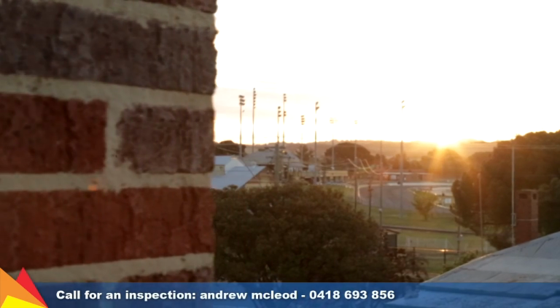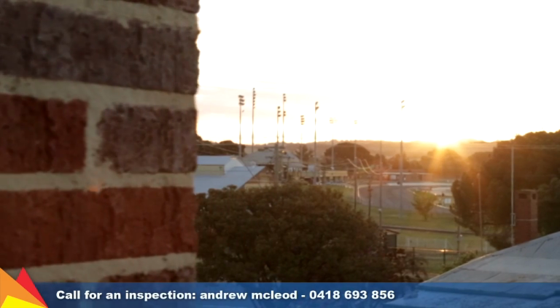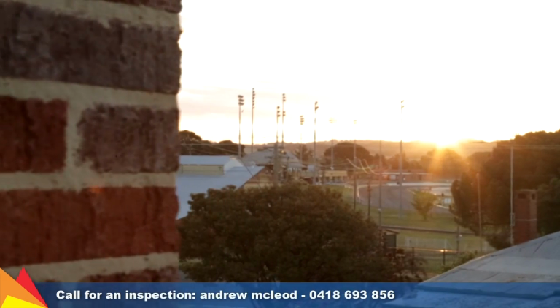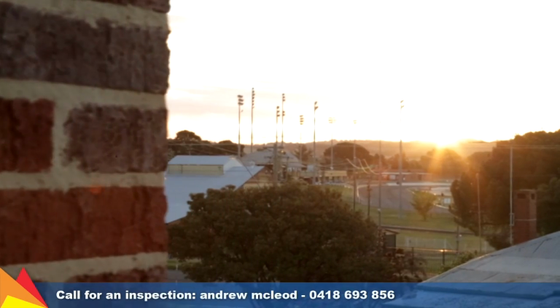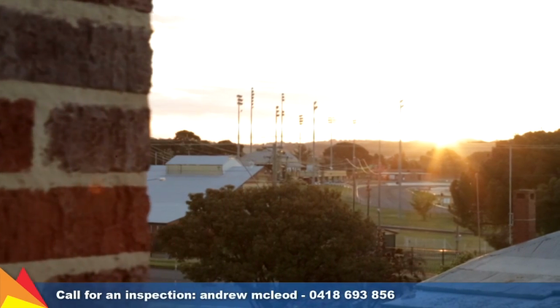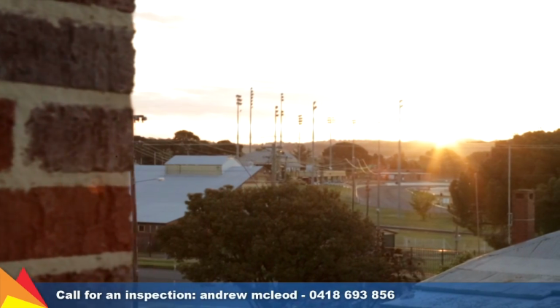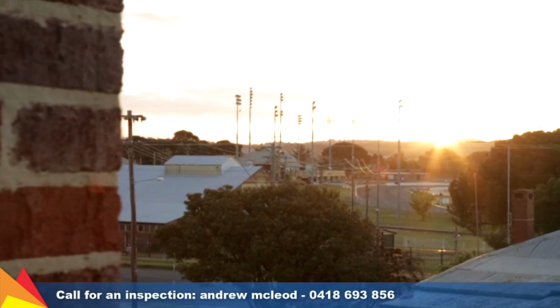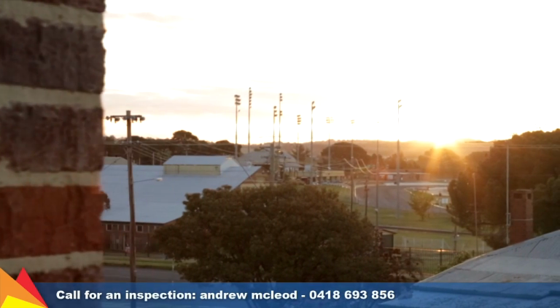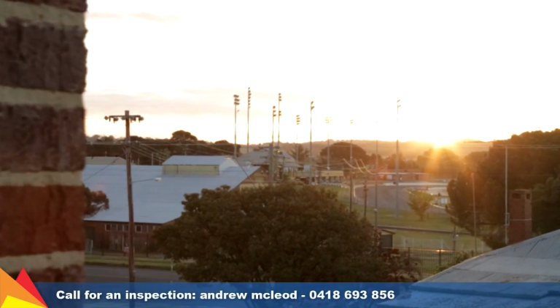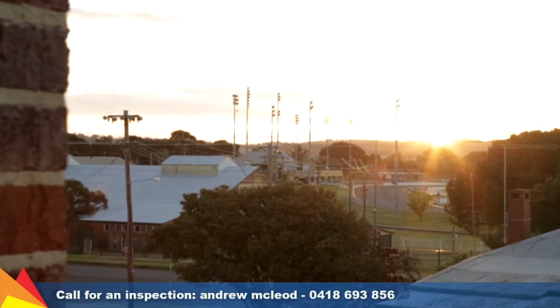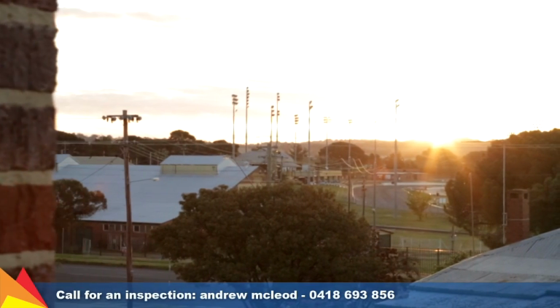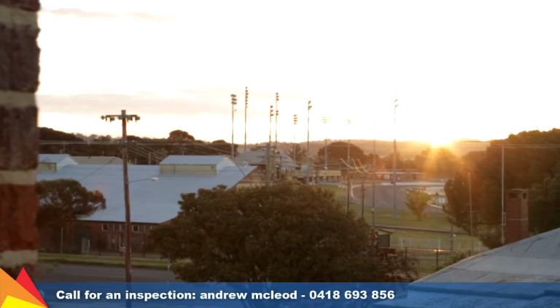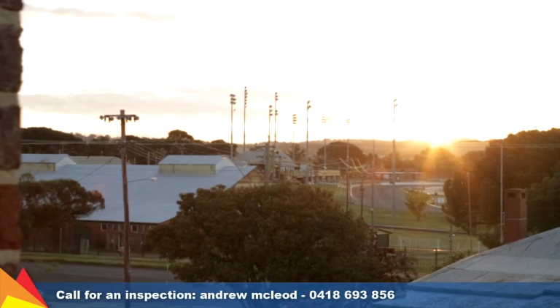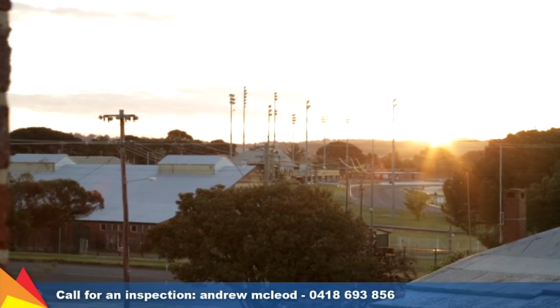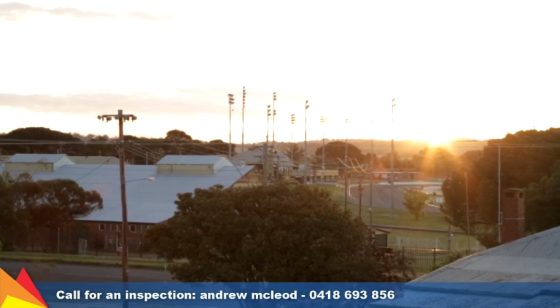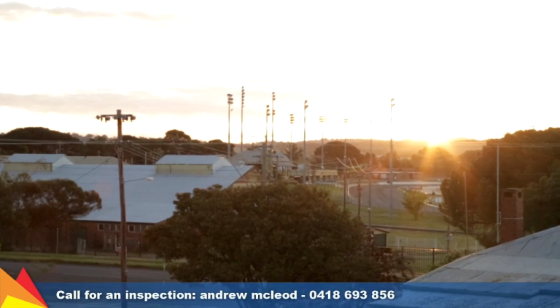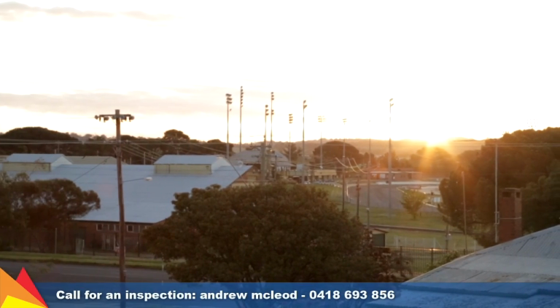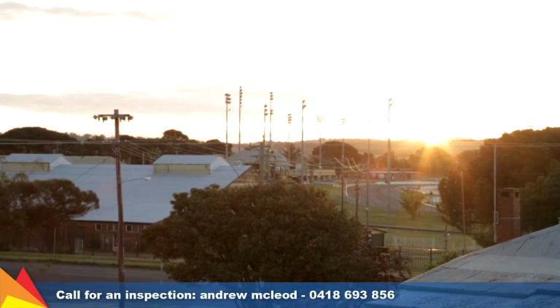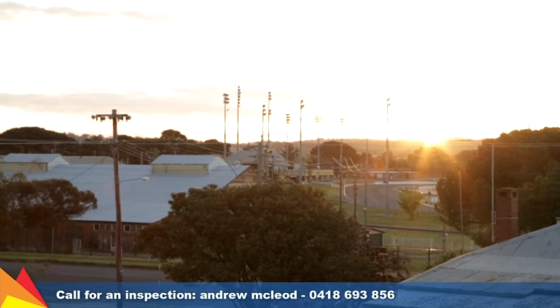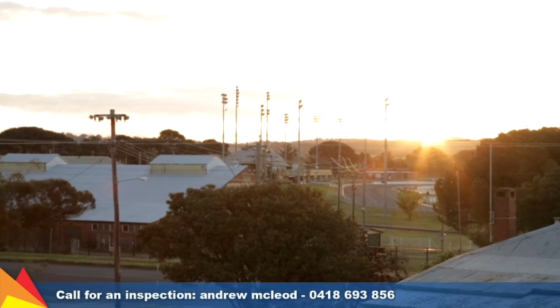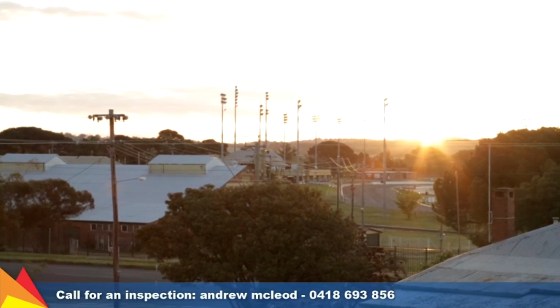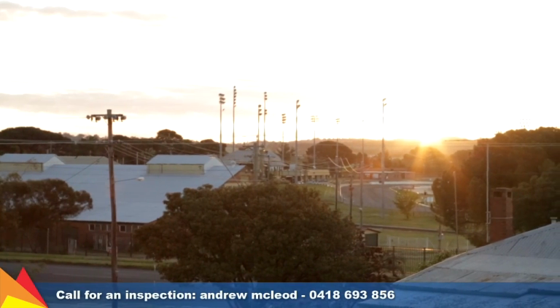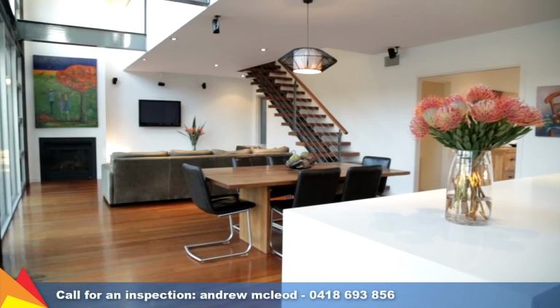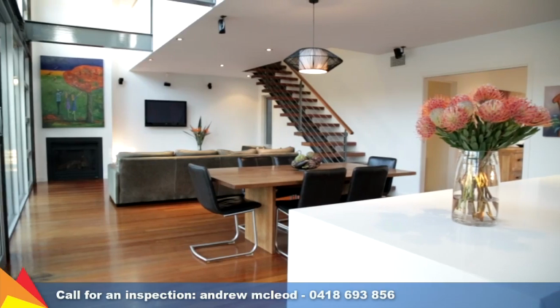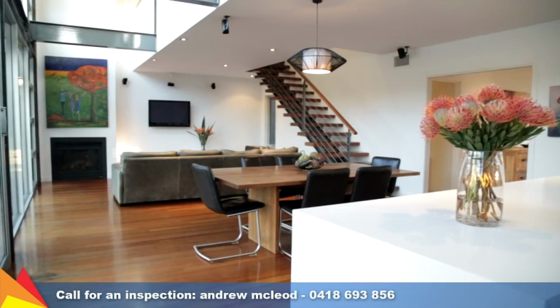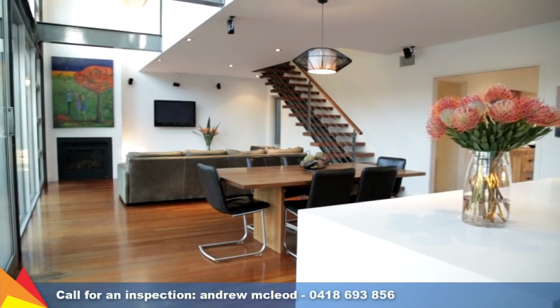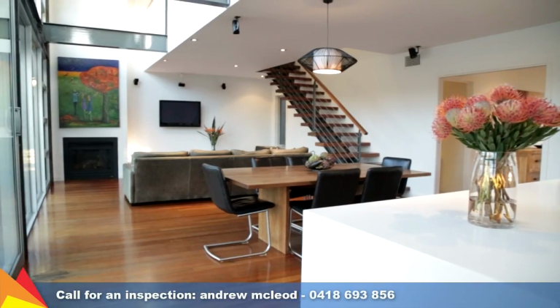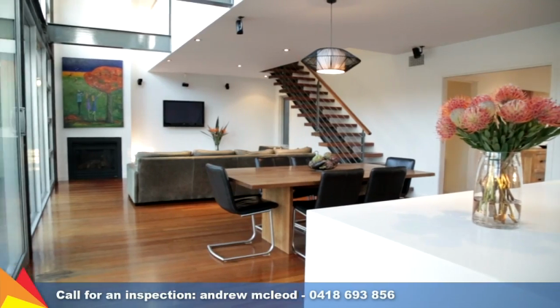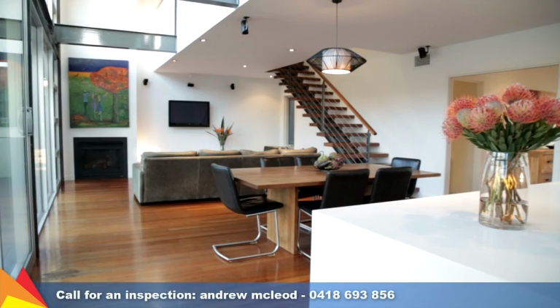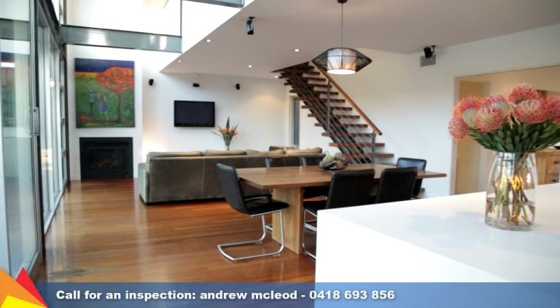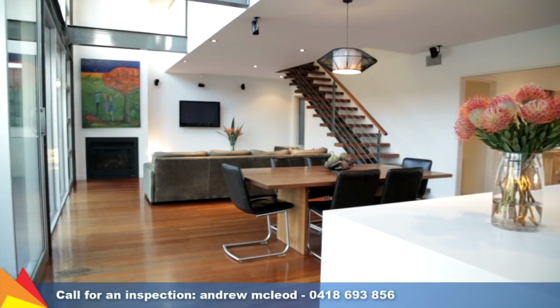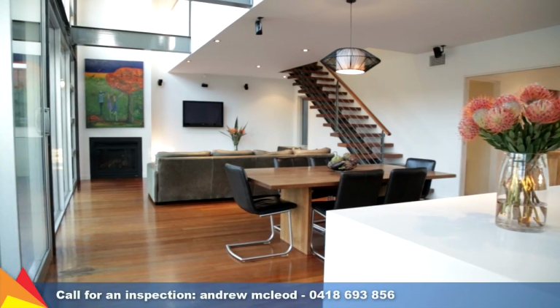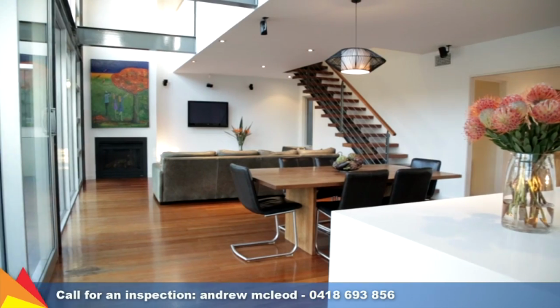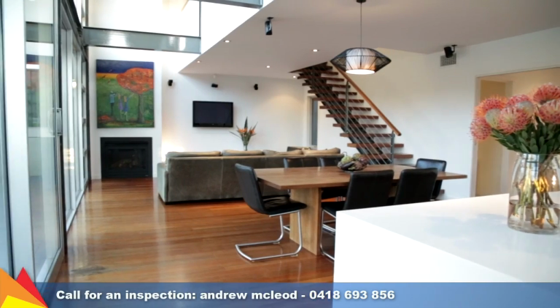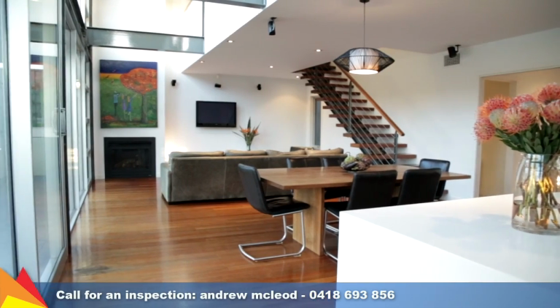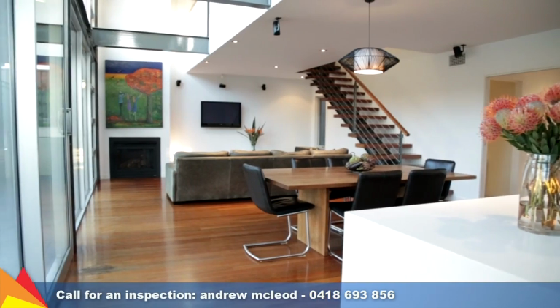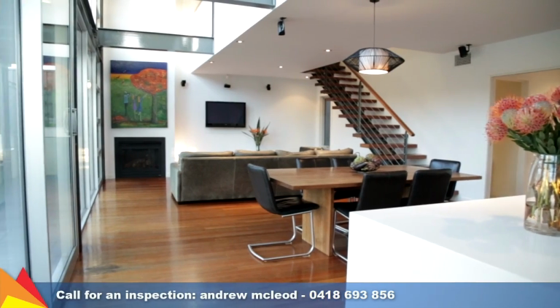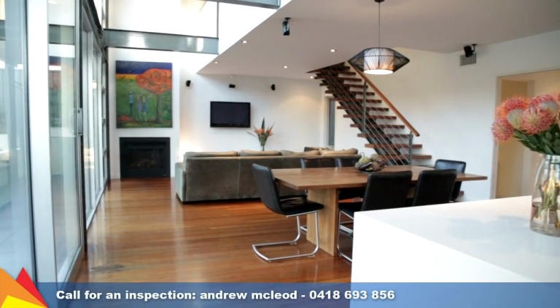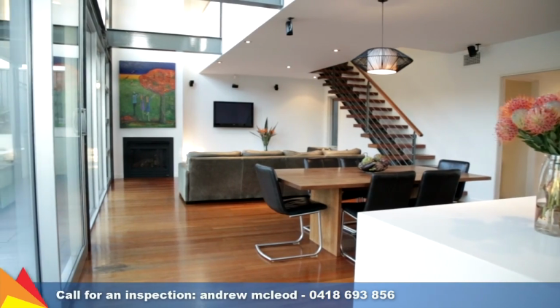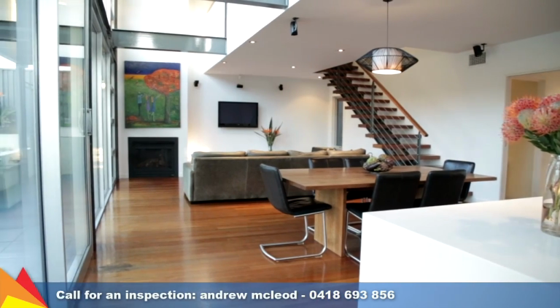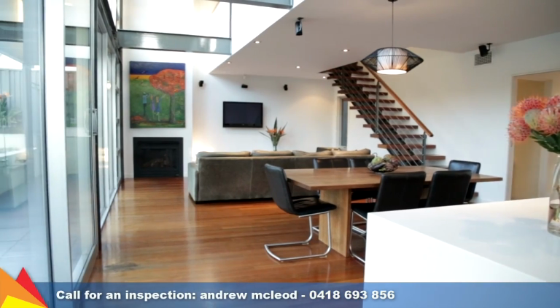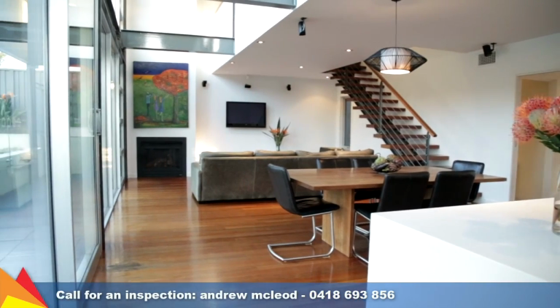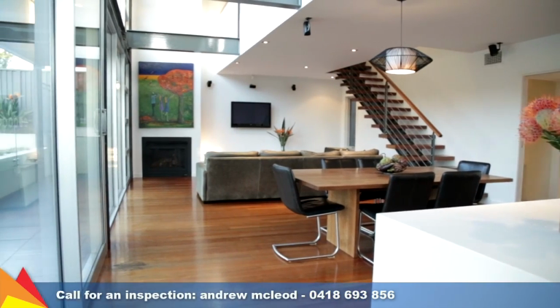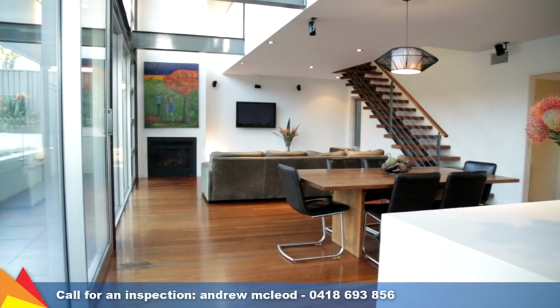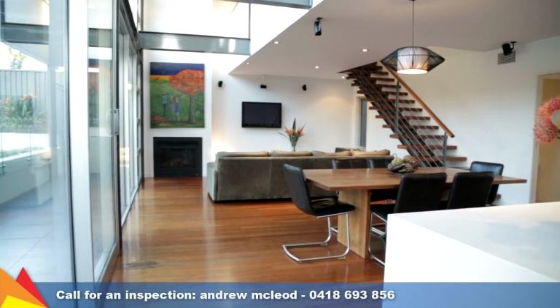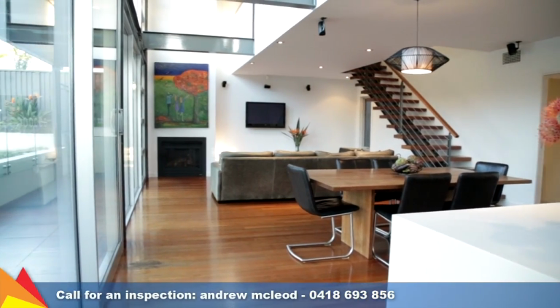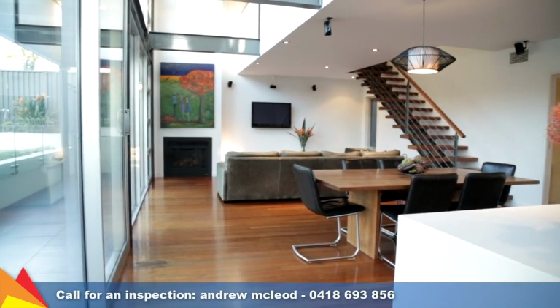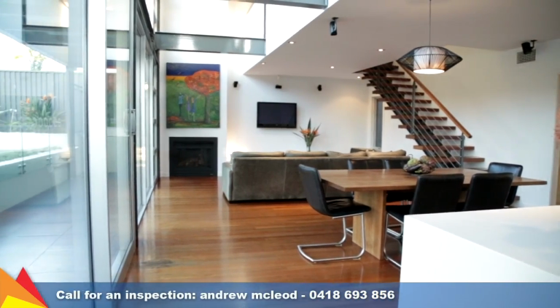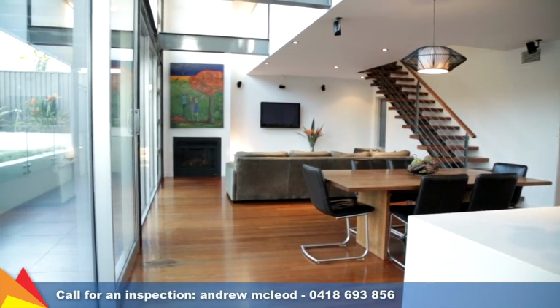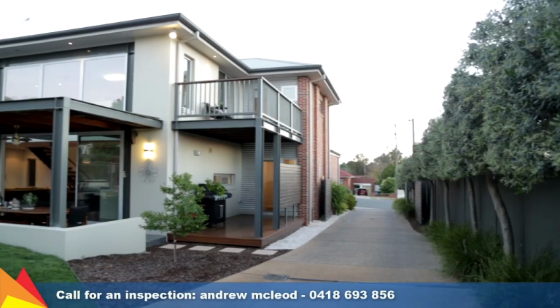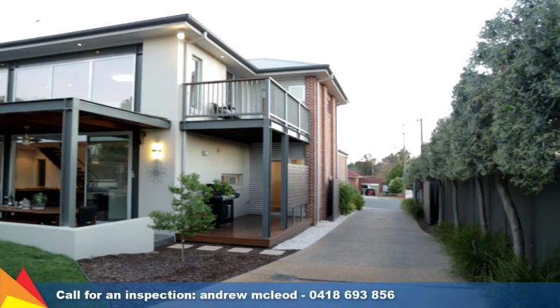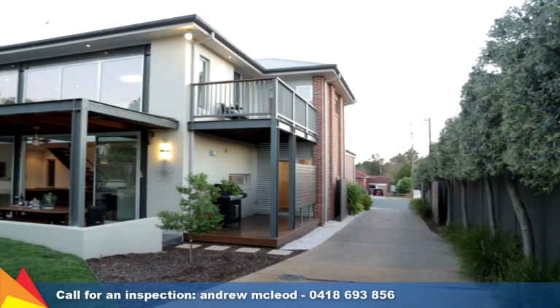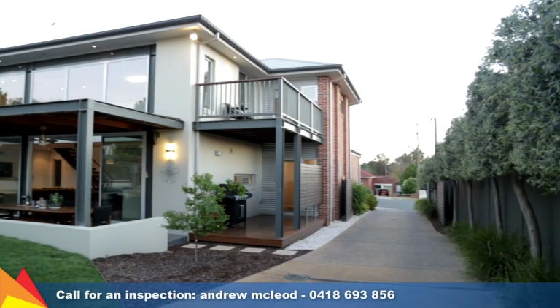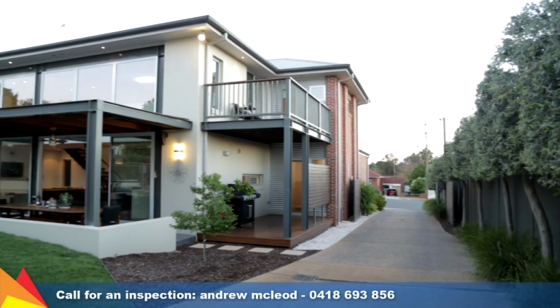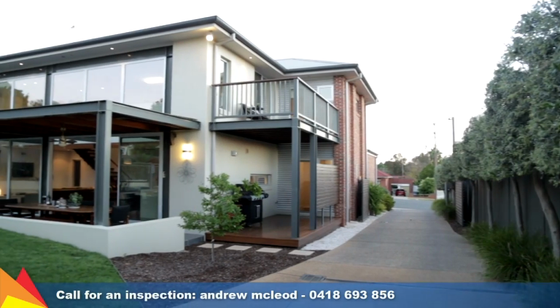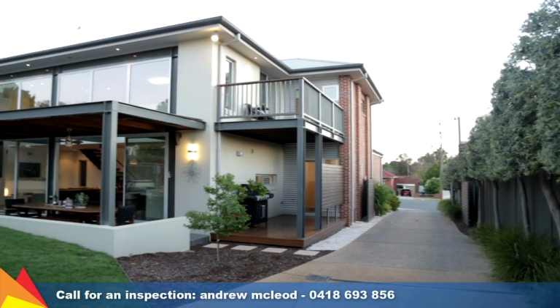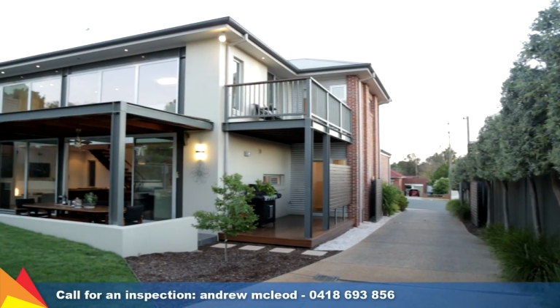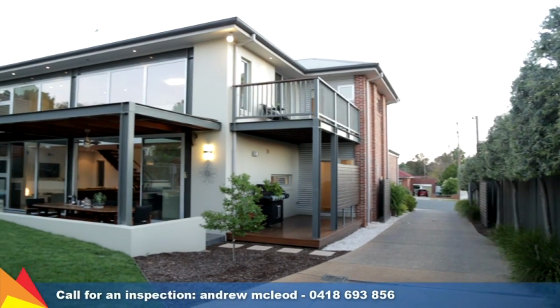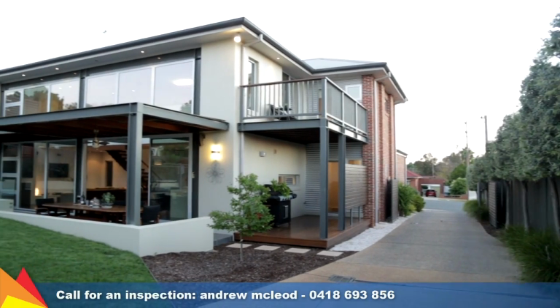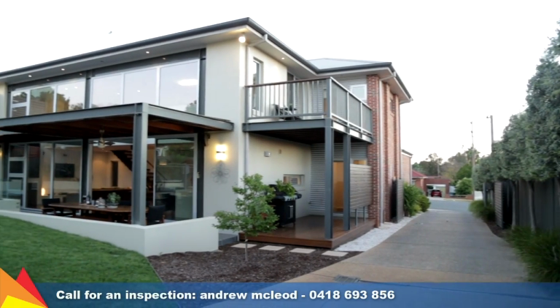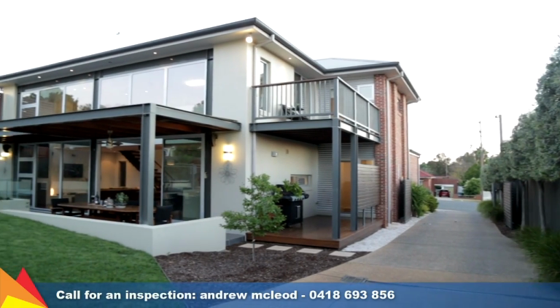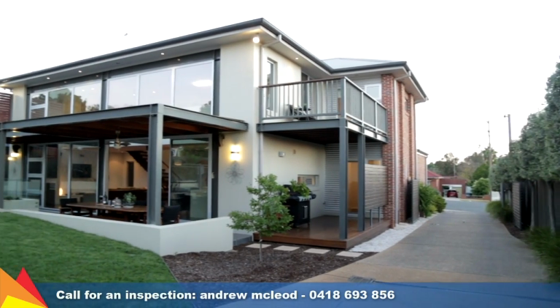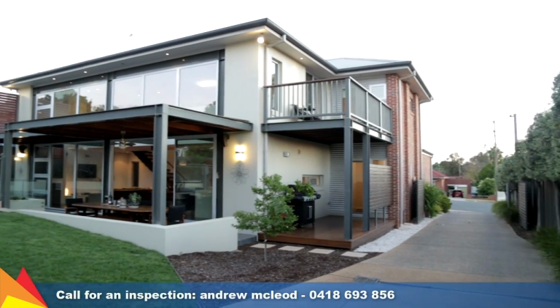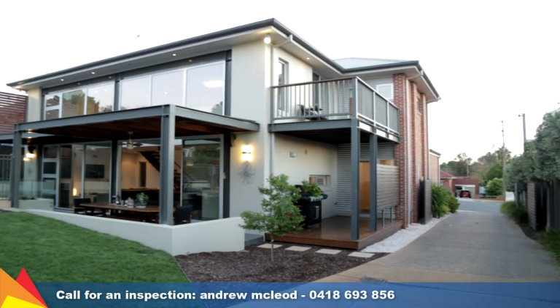A quality home with such a level of sophistication must be inspected to truly appreciate what is on offer.